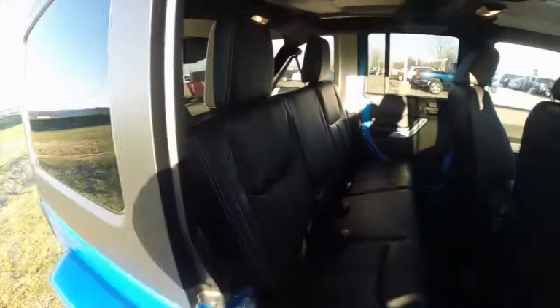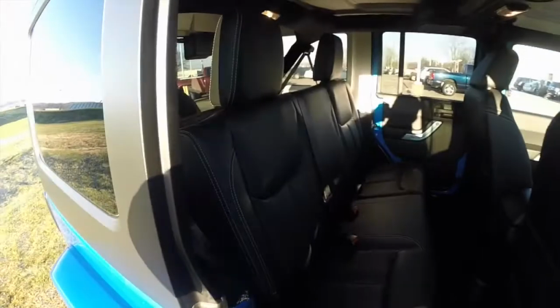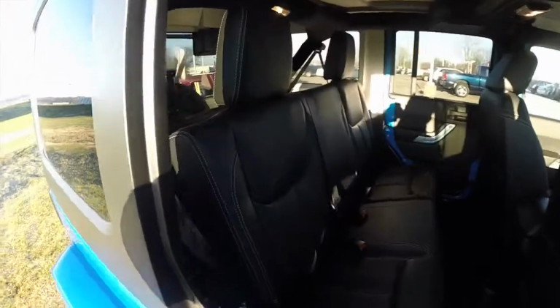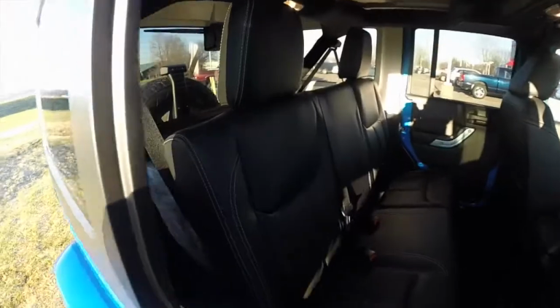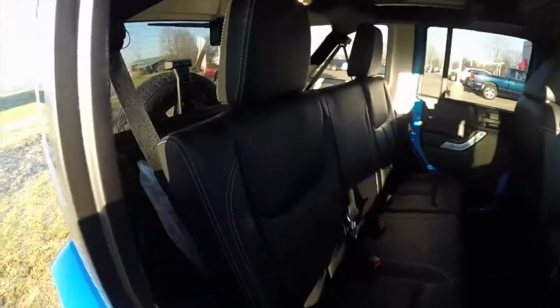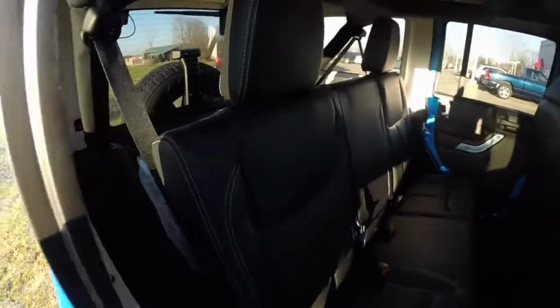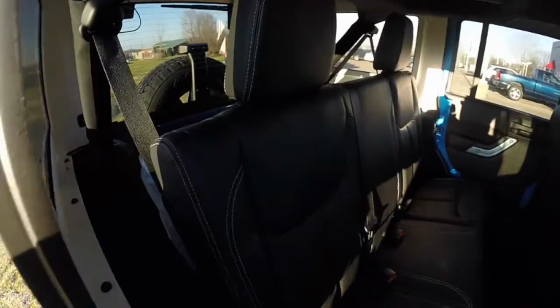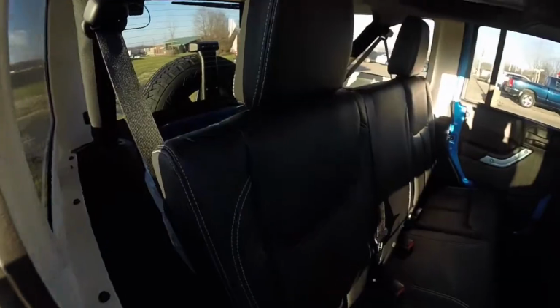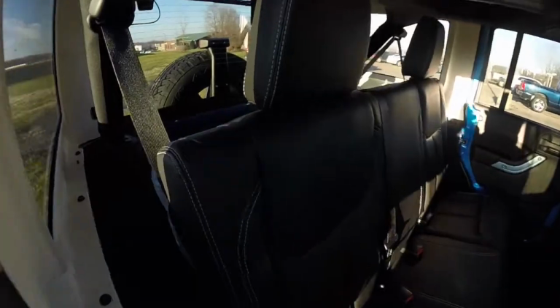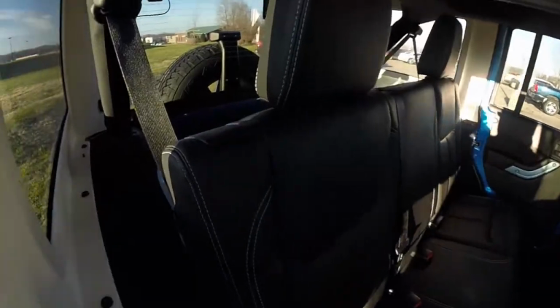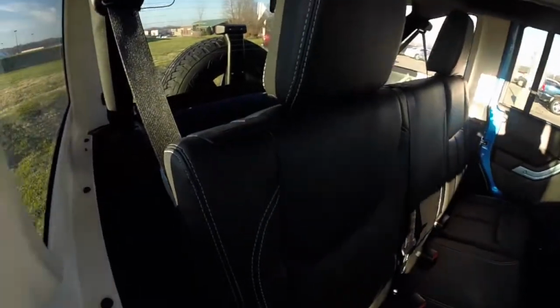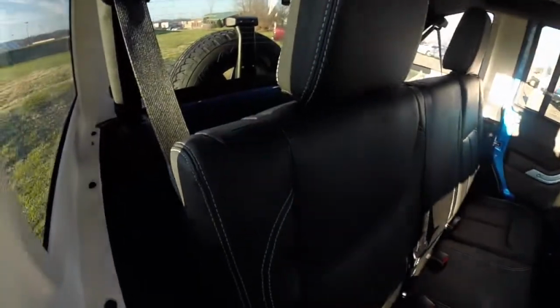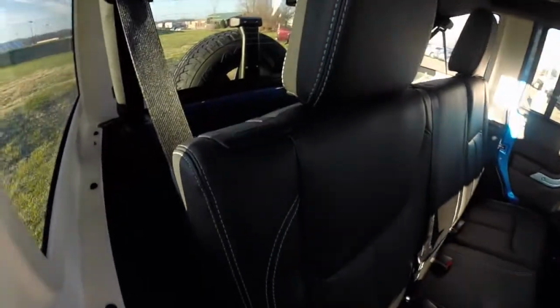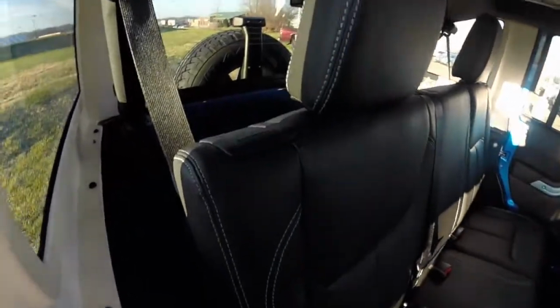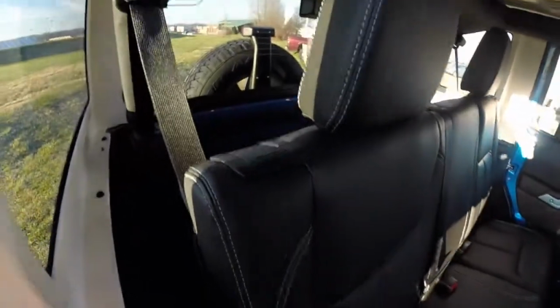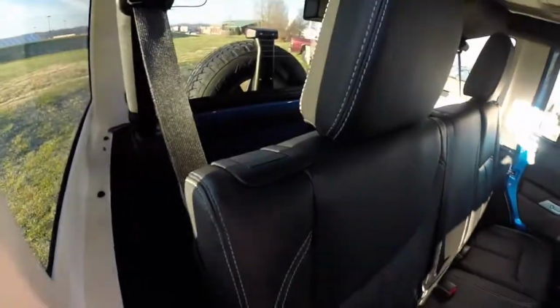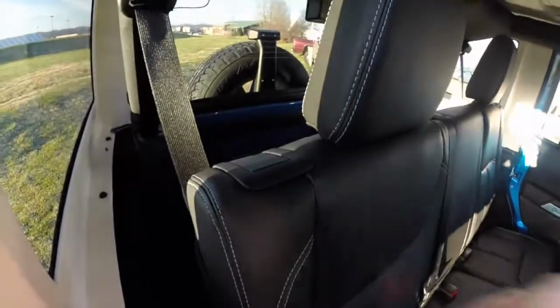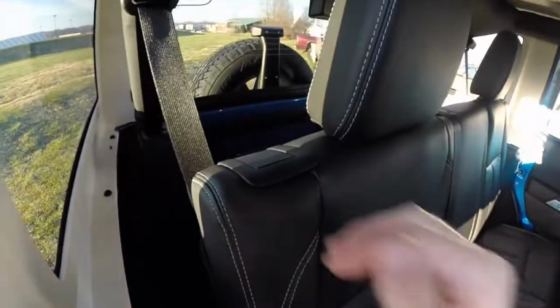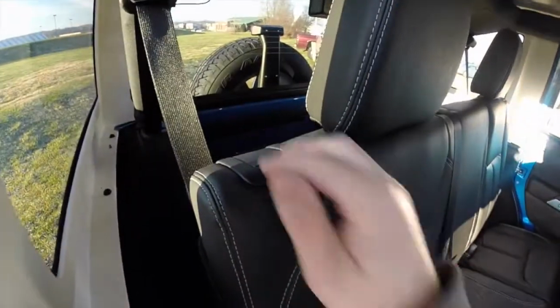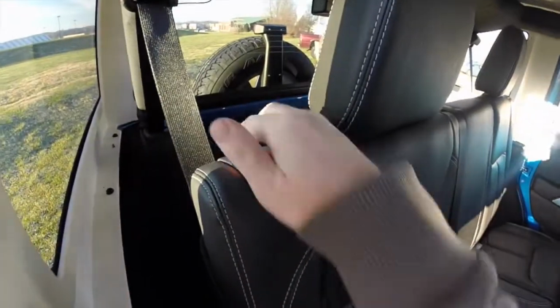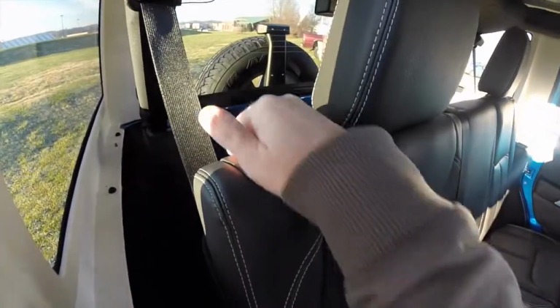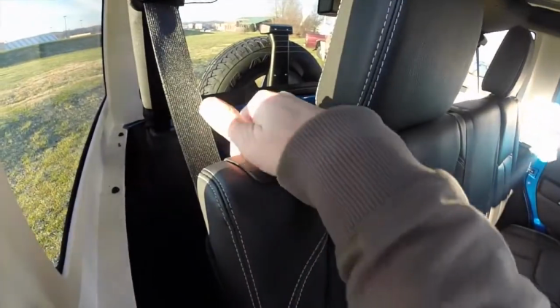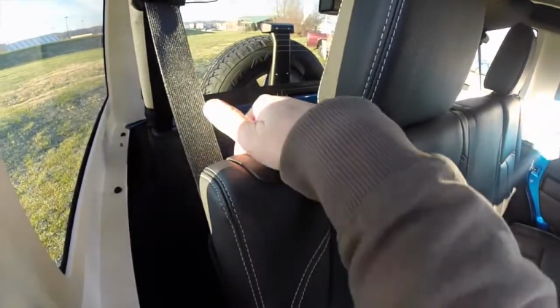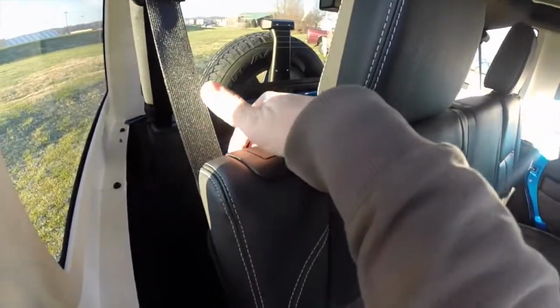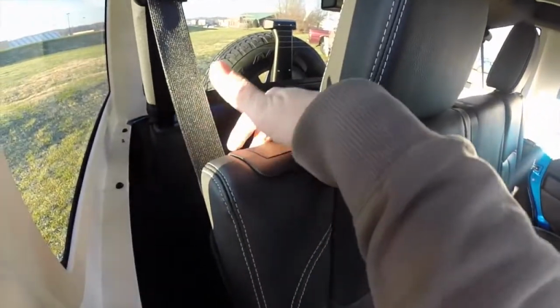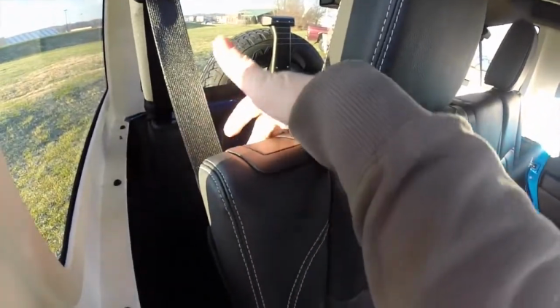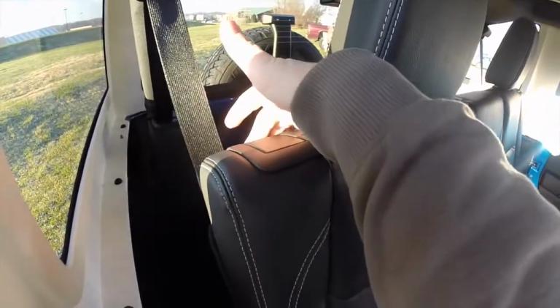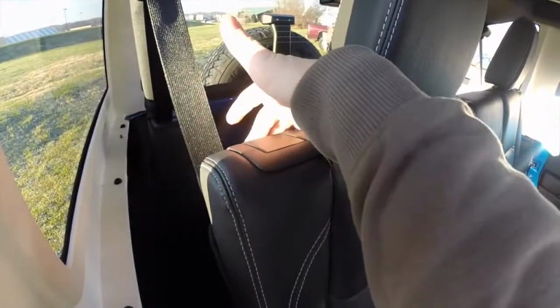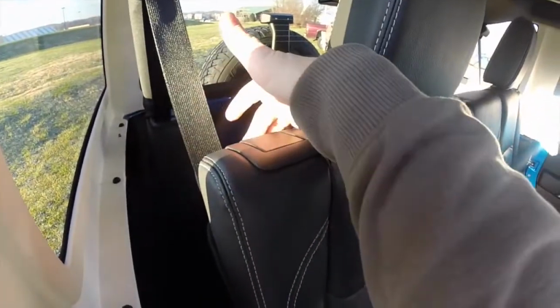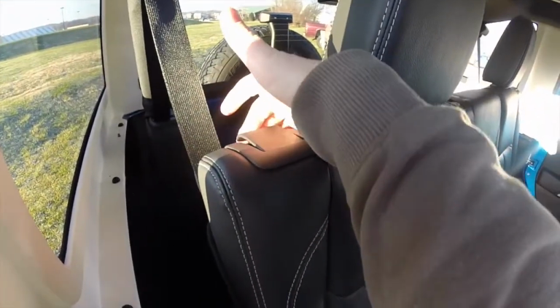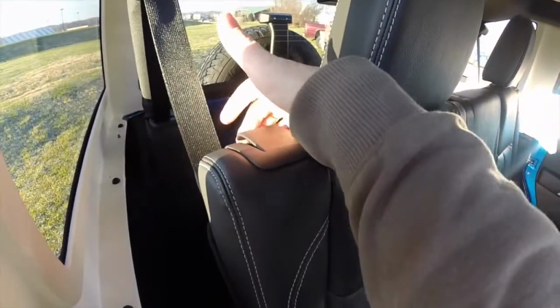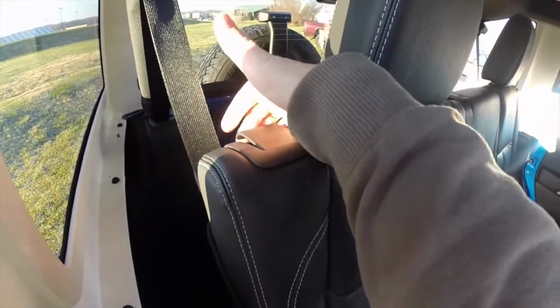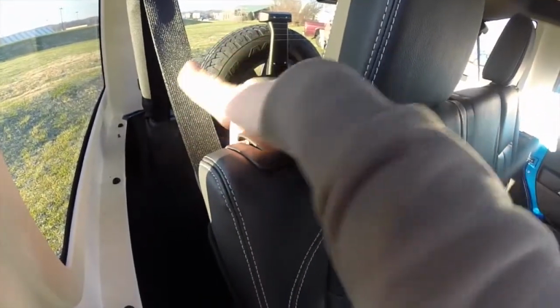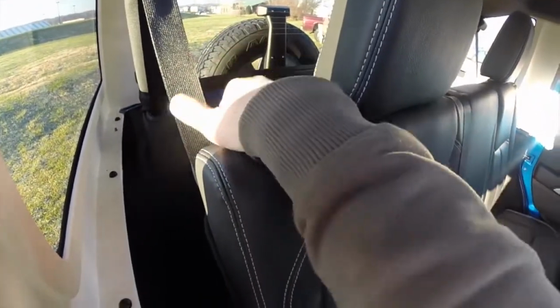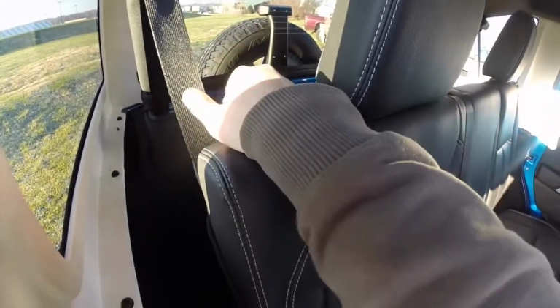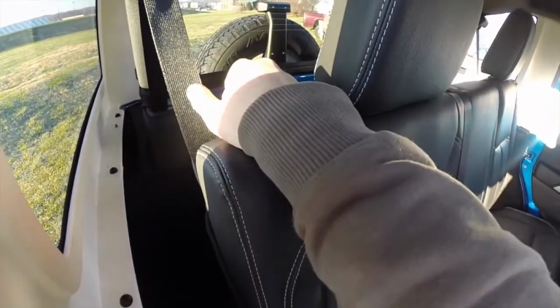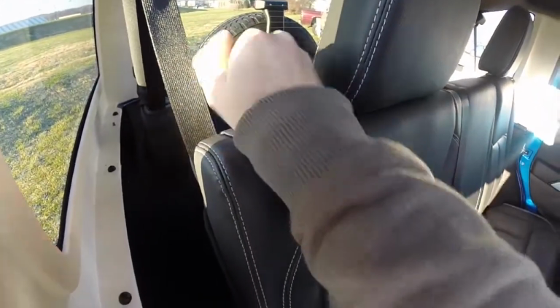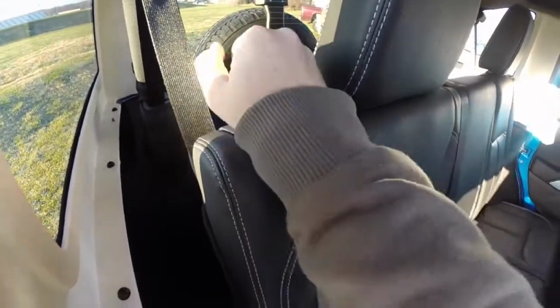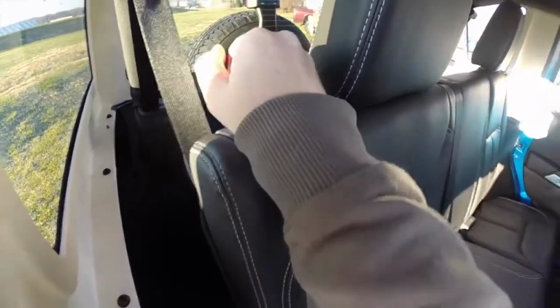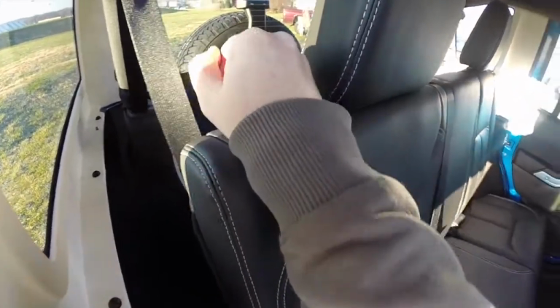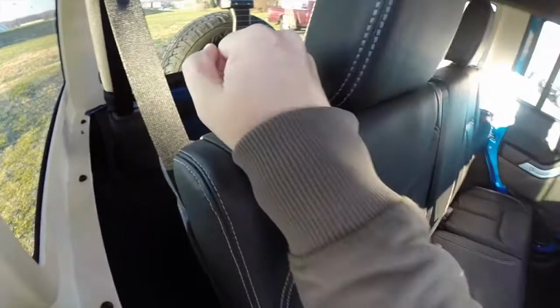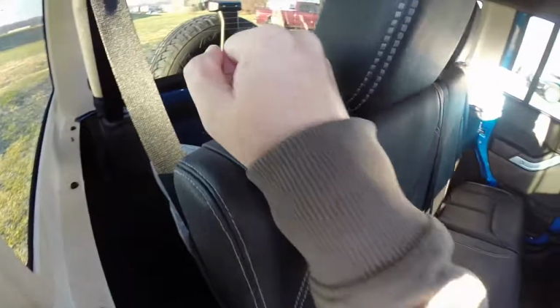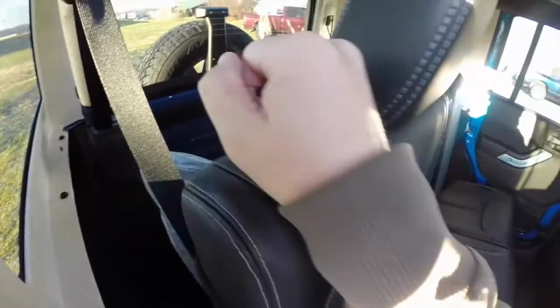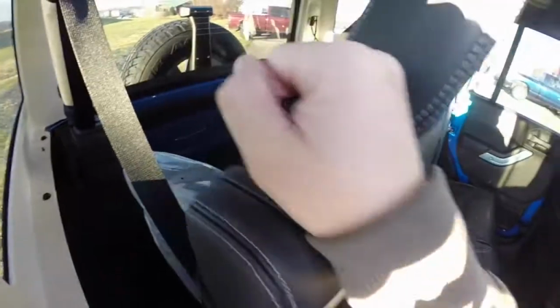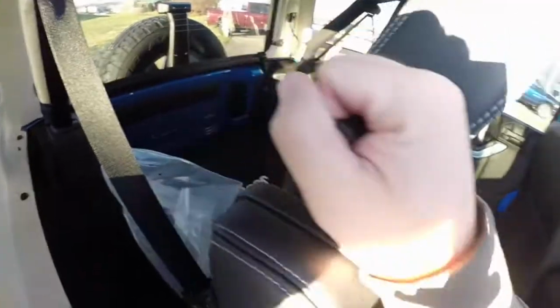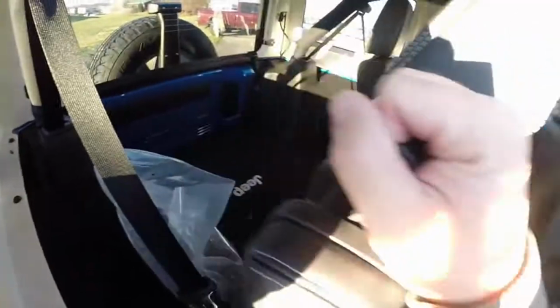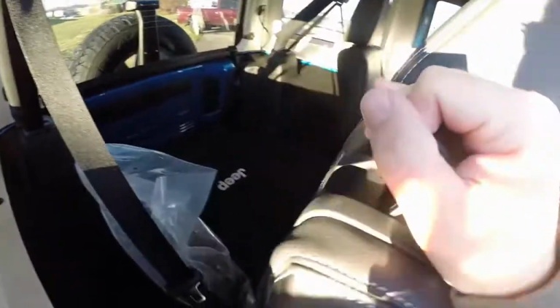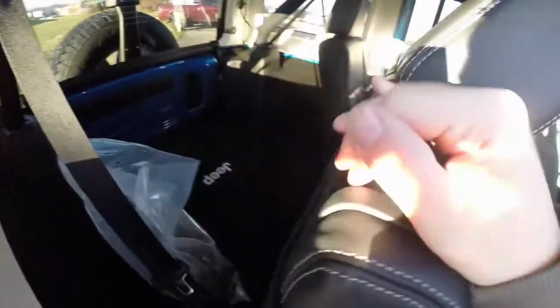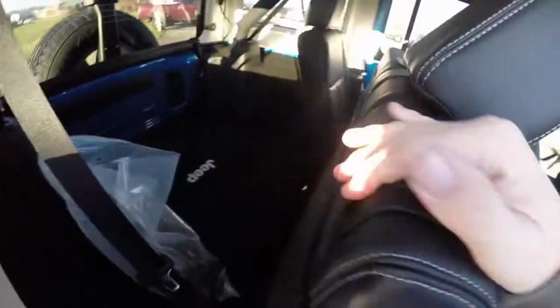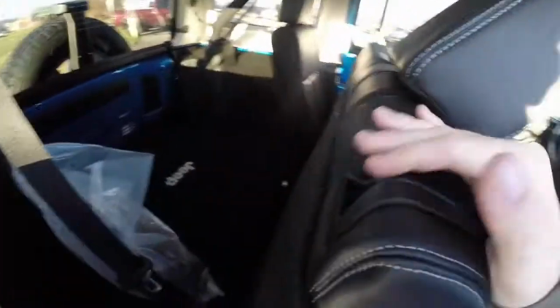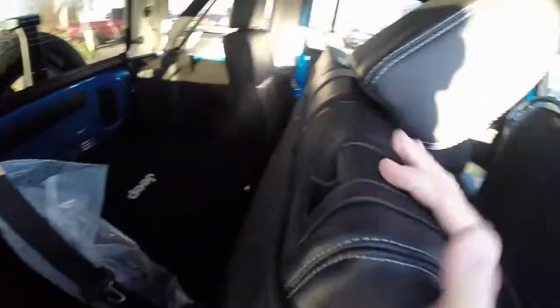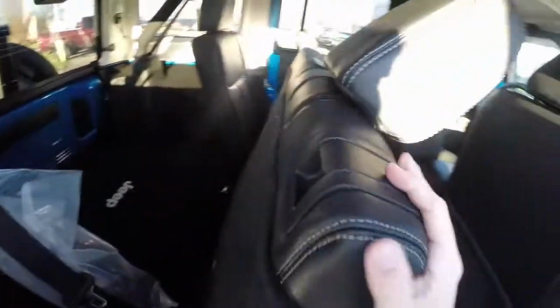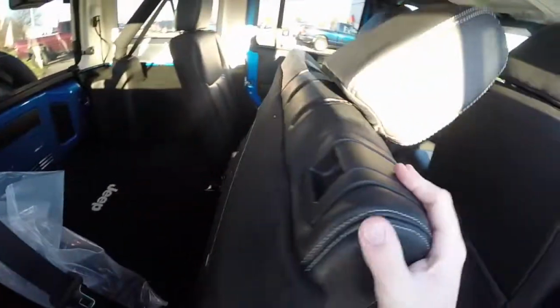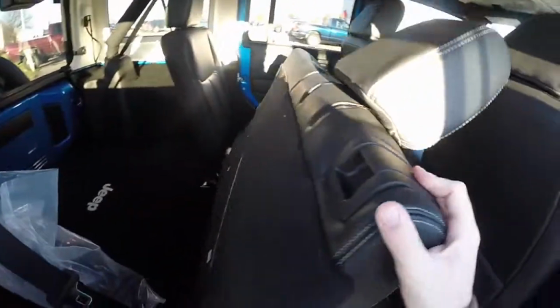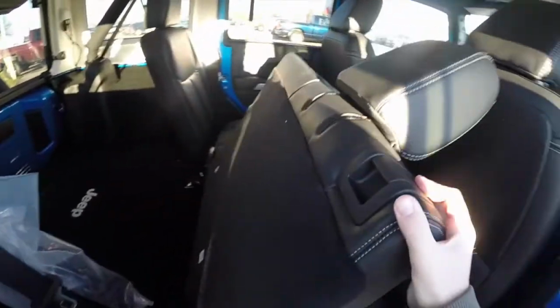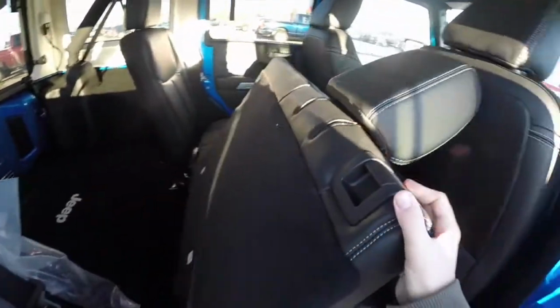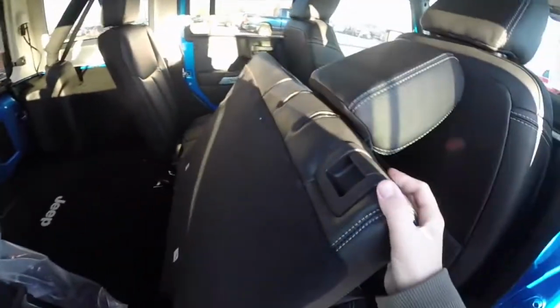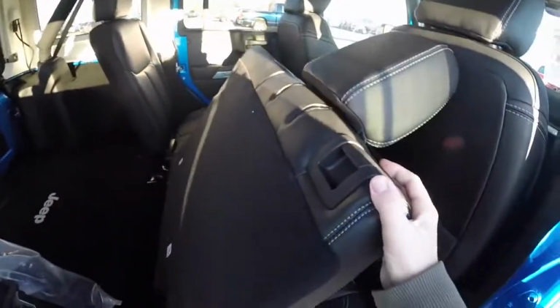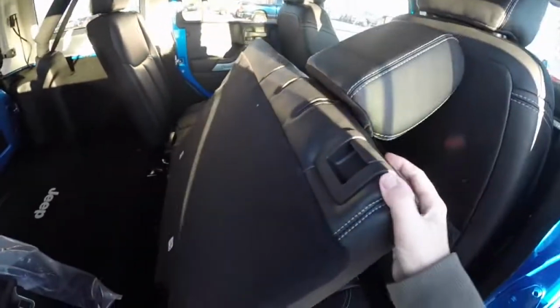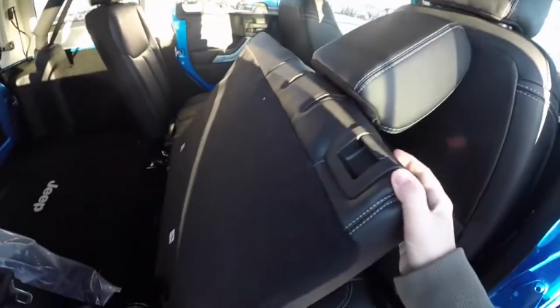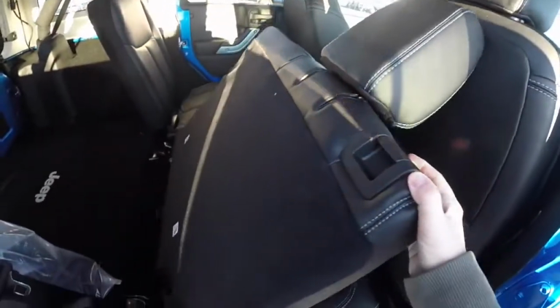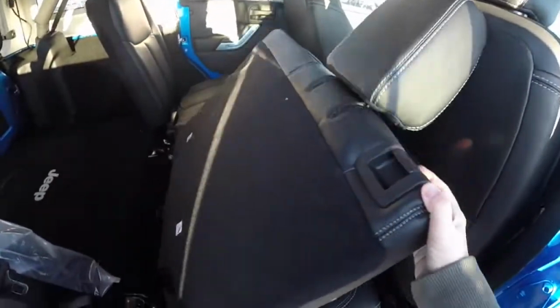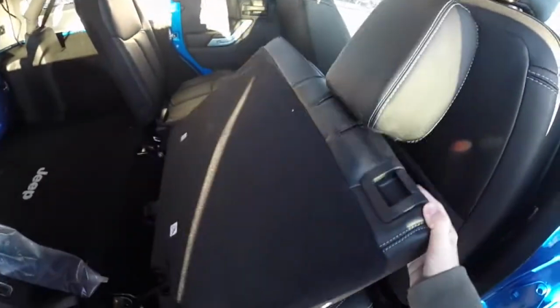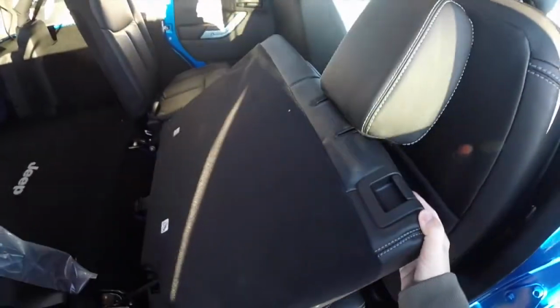Folding the seats is easy. Just locate the lever on the back of the seat and pull up. The headrest will automatically fold back.